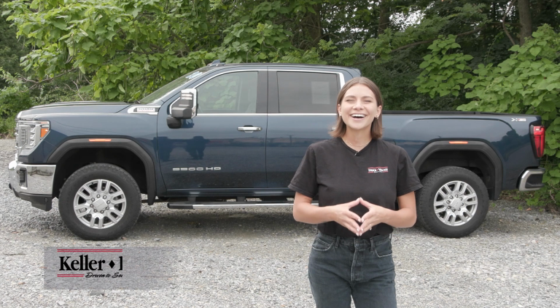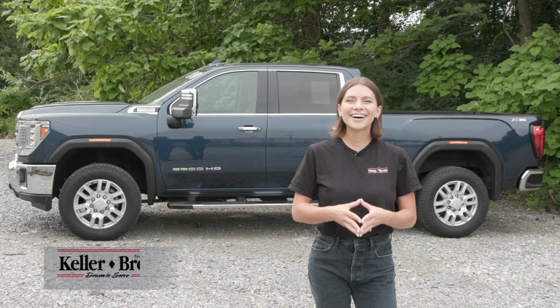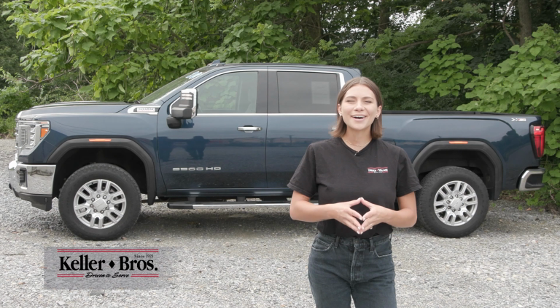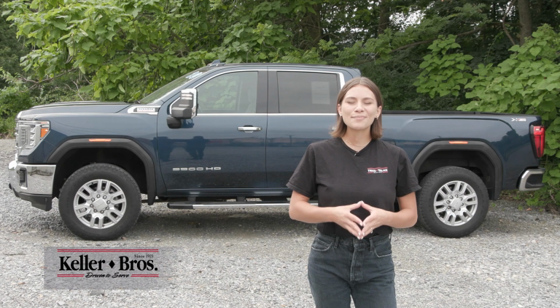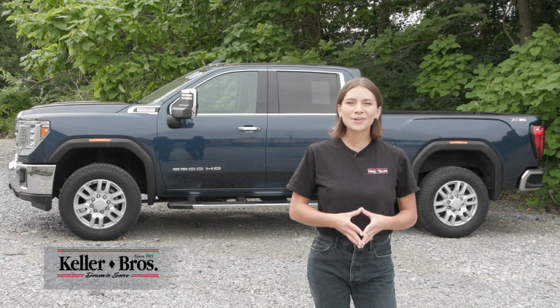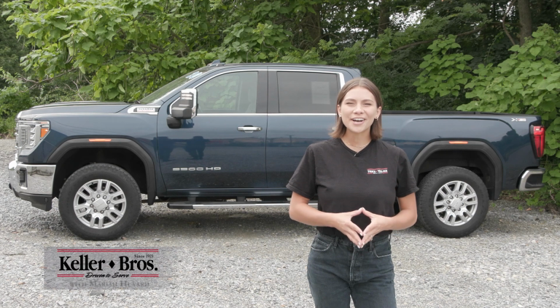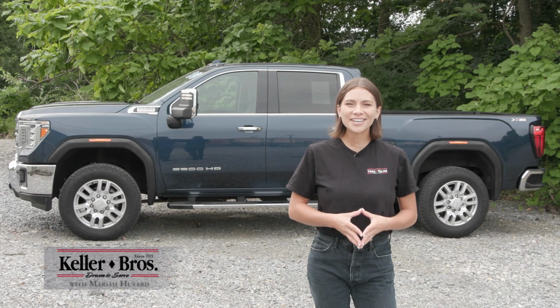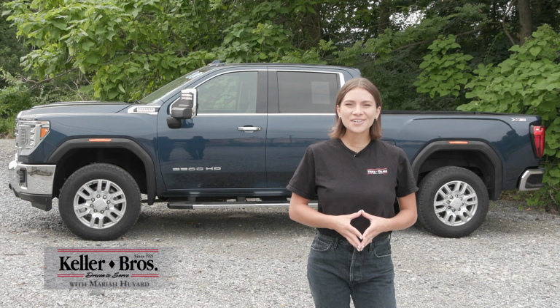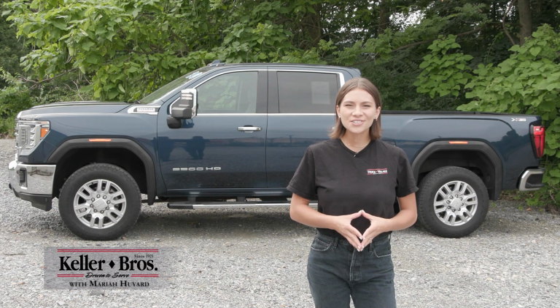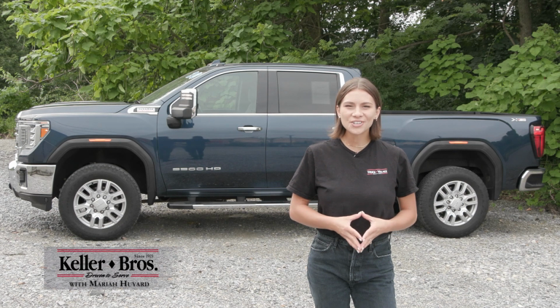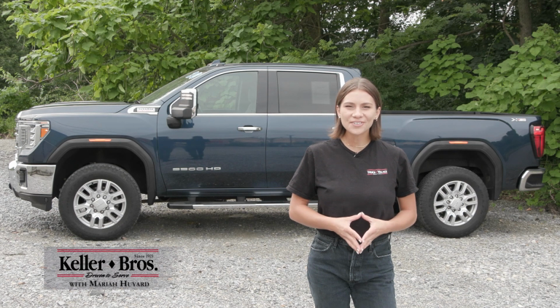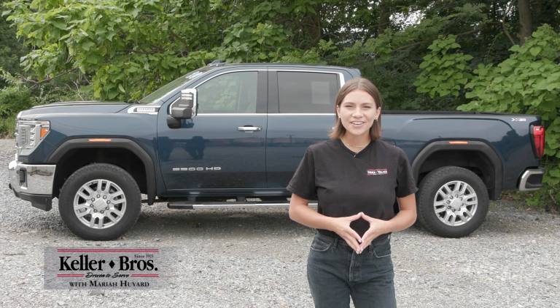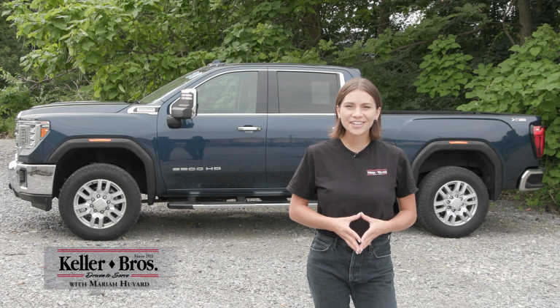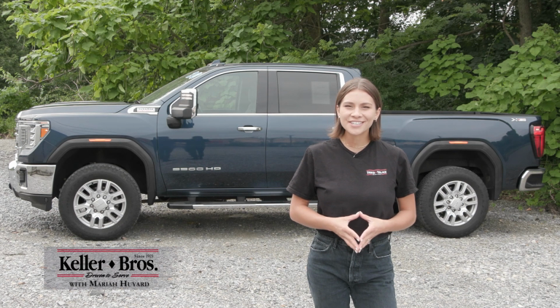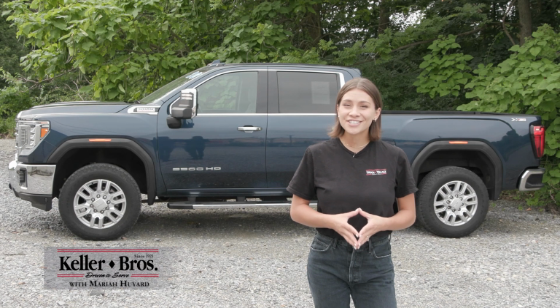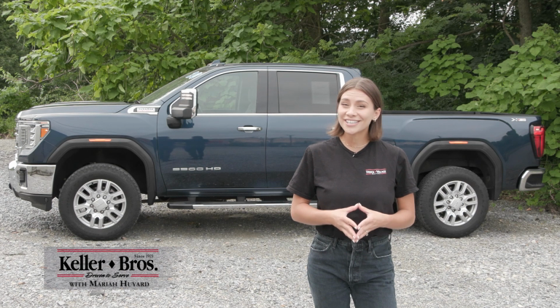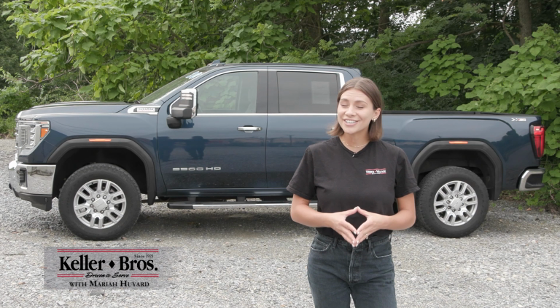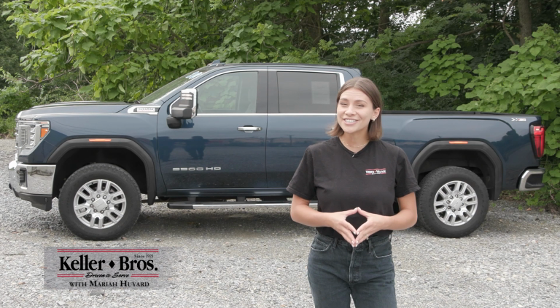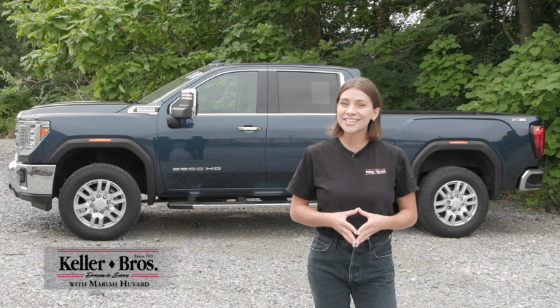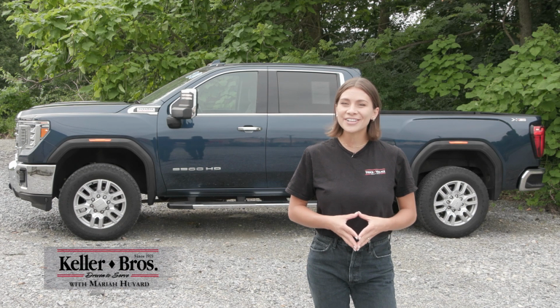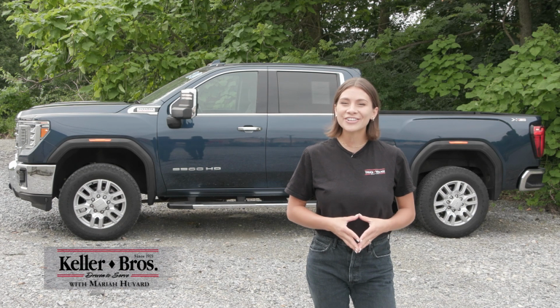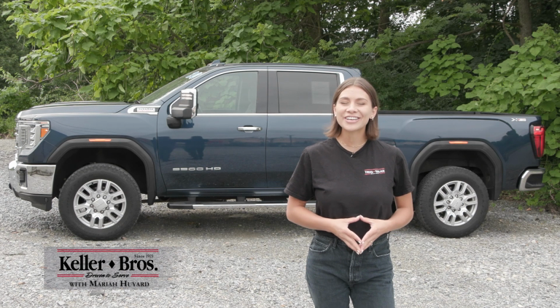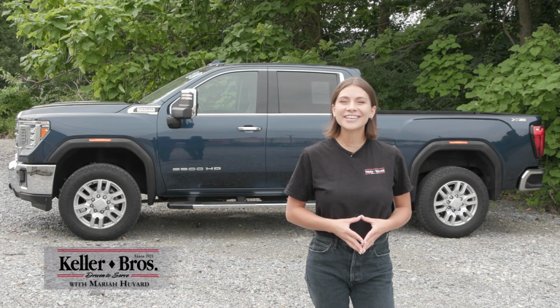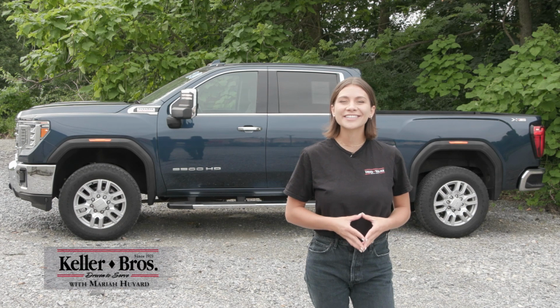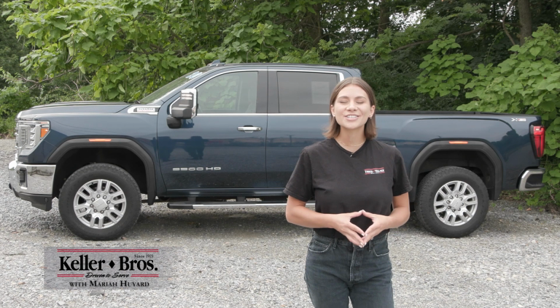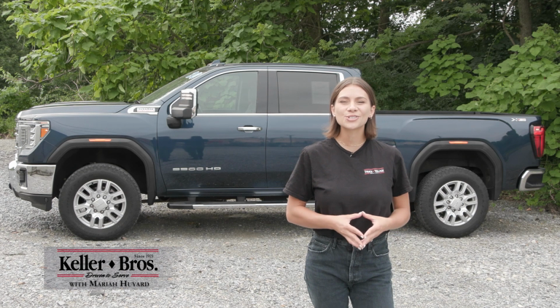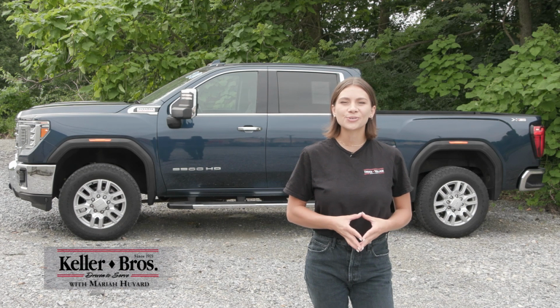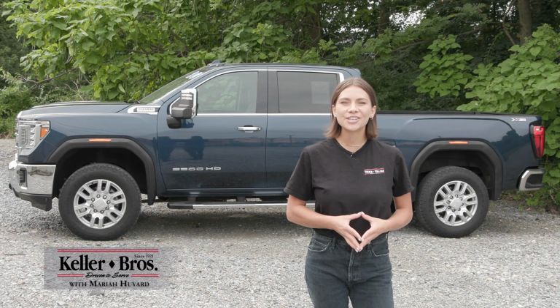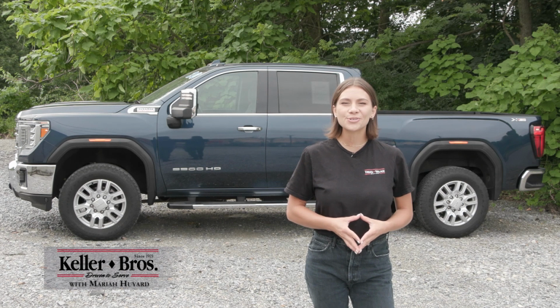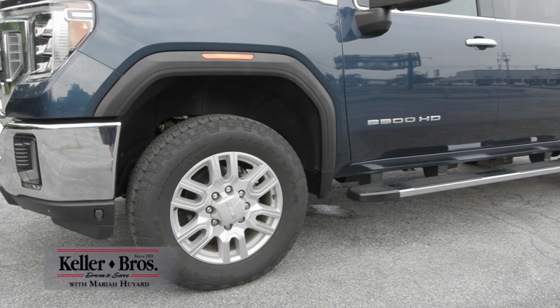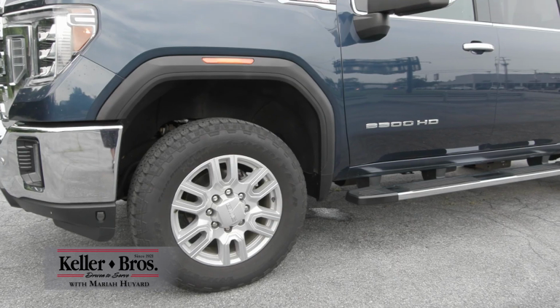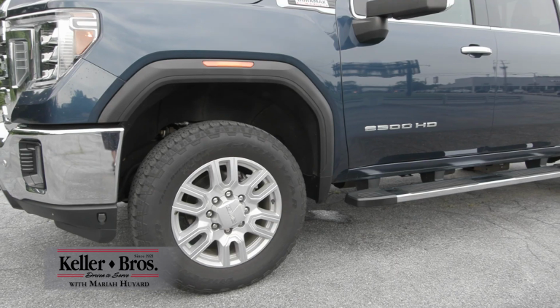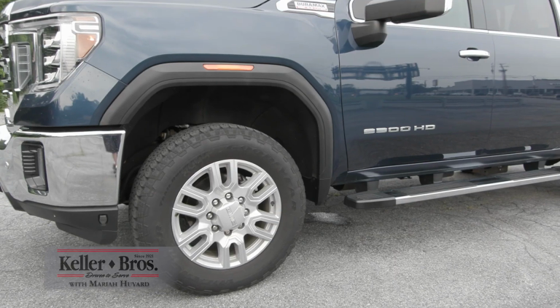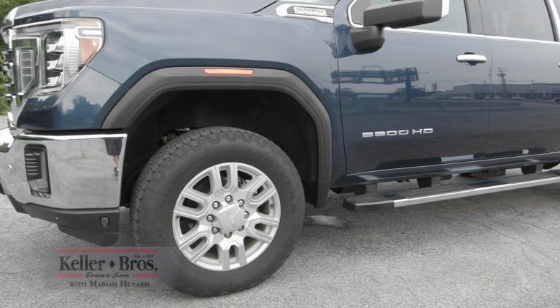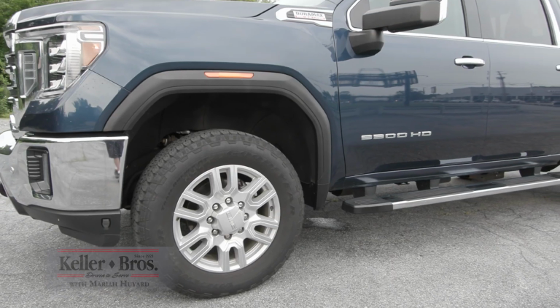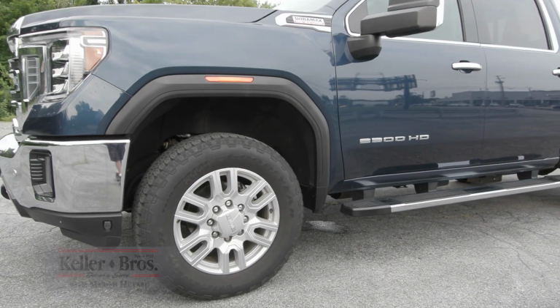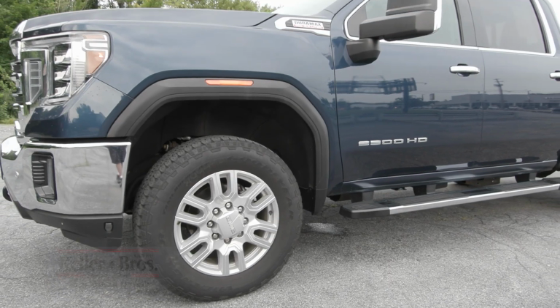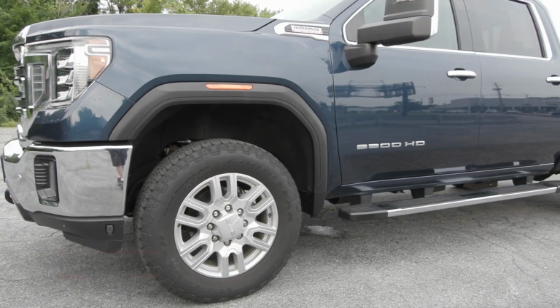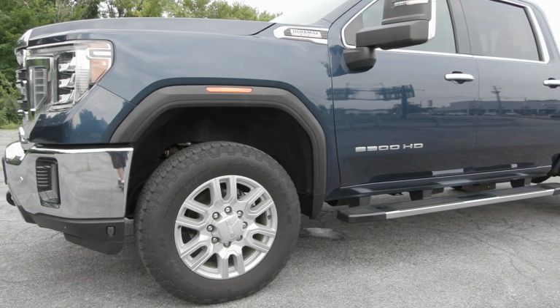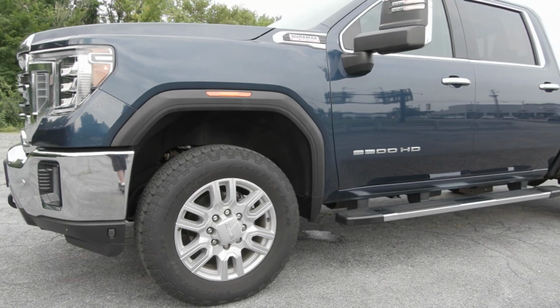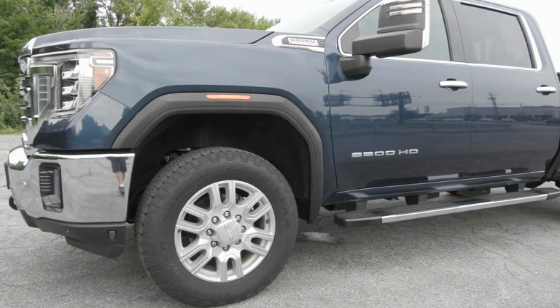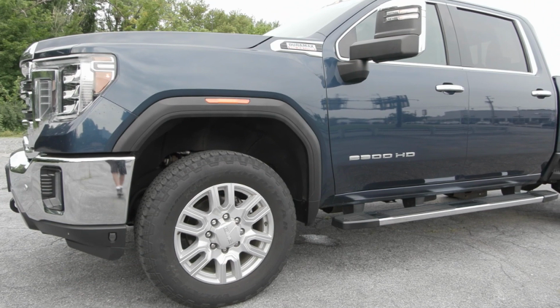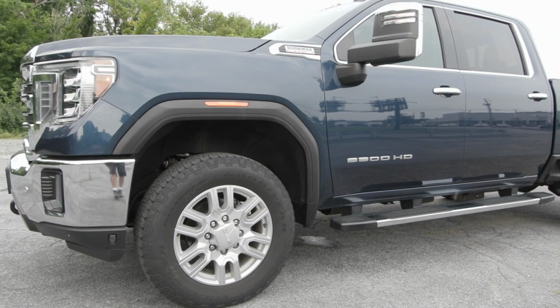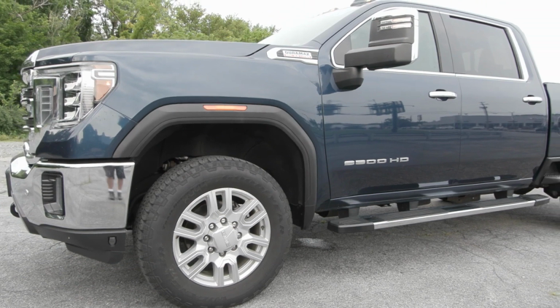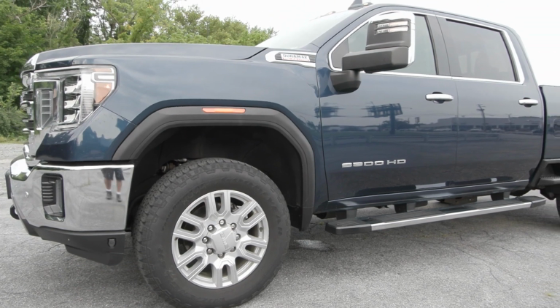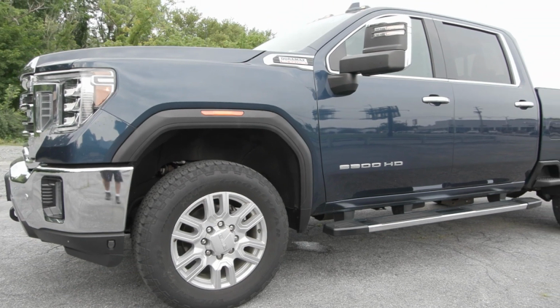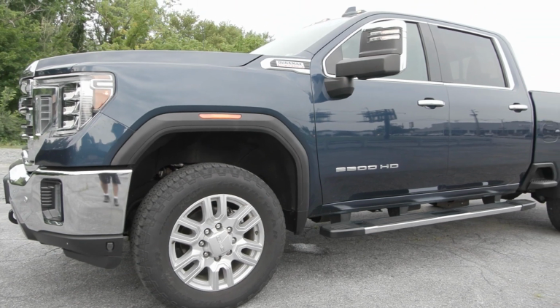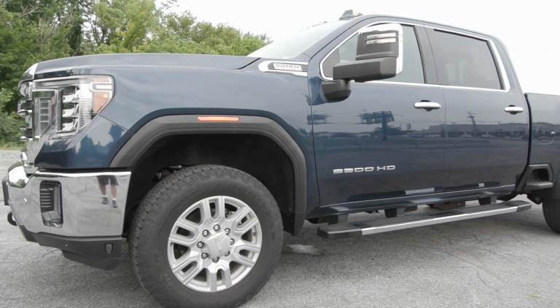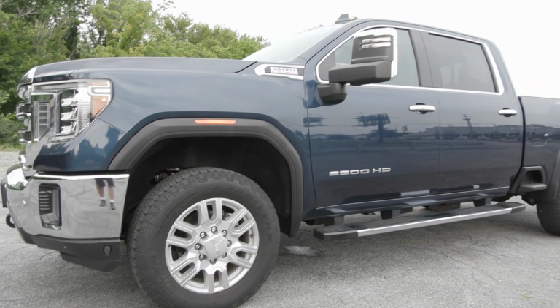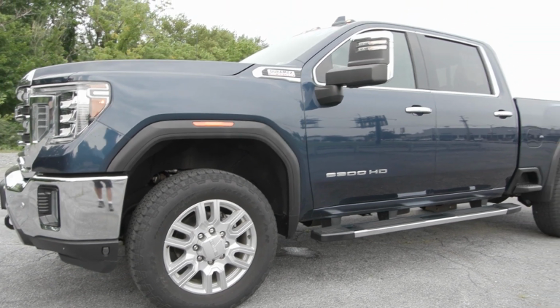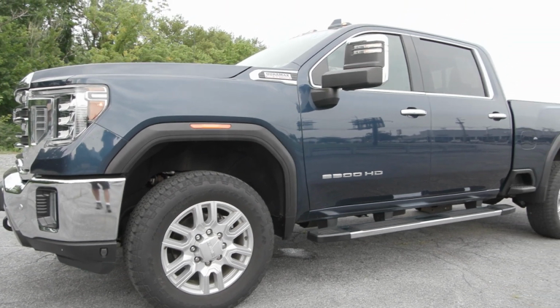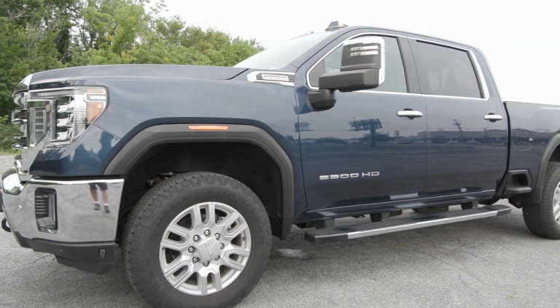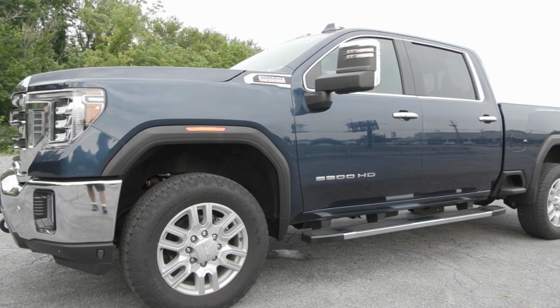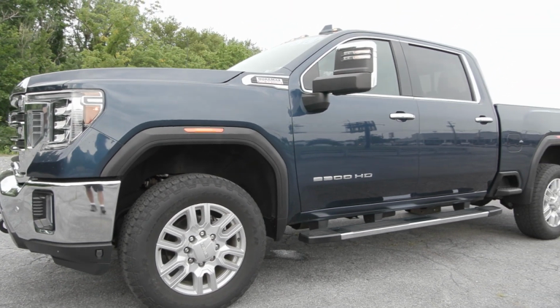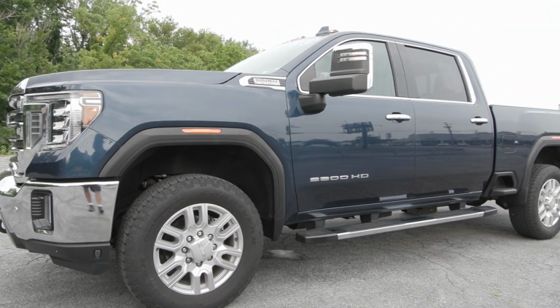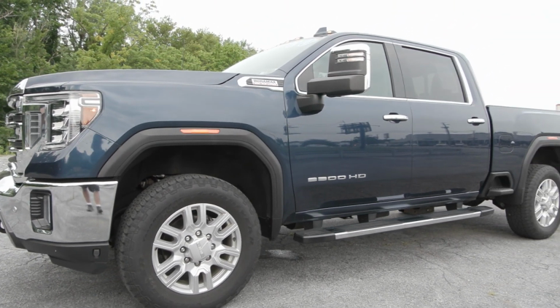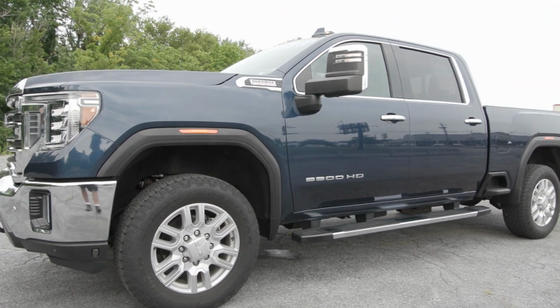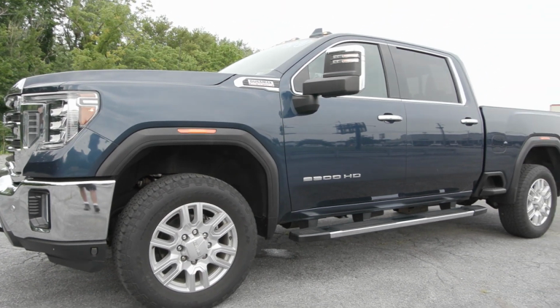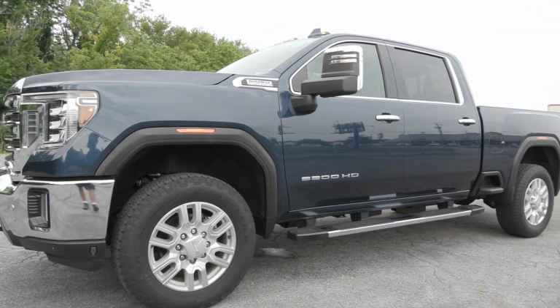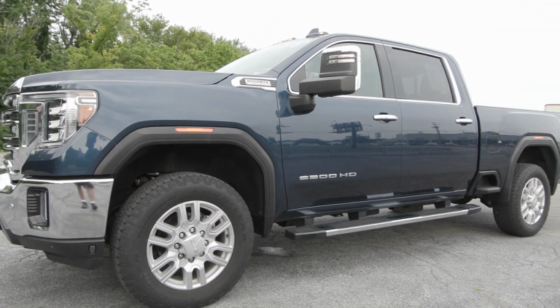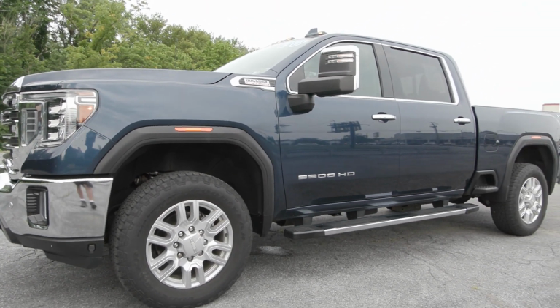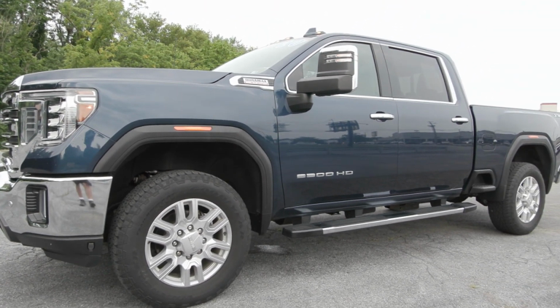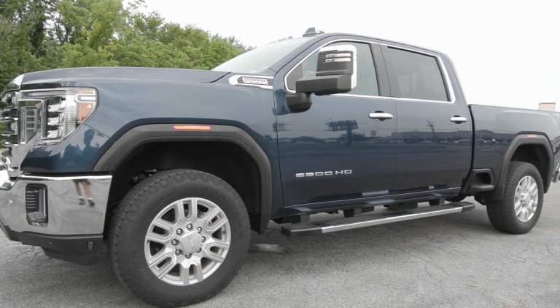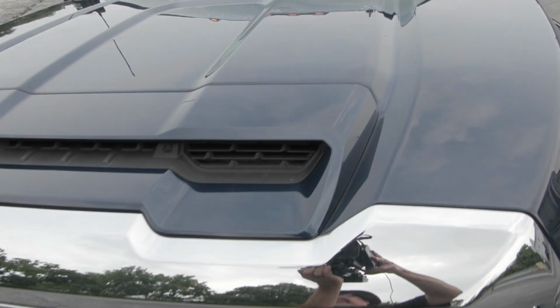Hi, Mariah here with Truck Village. Here today looking at this 2020 GMC Sierra 2500, the SLT.